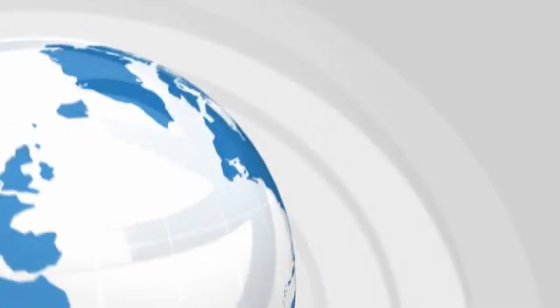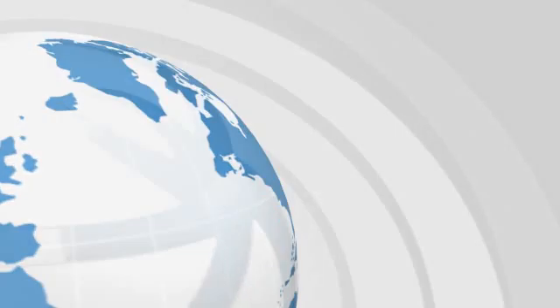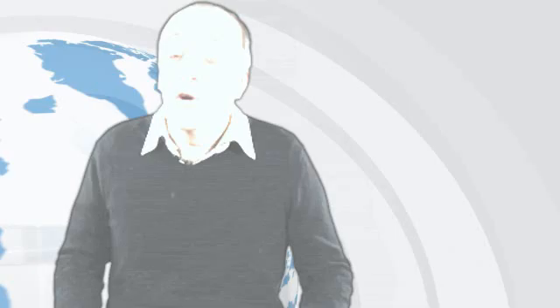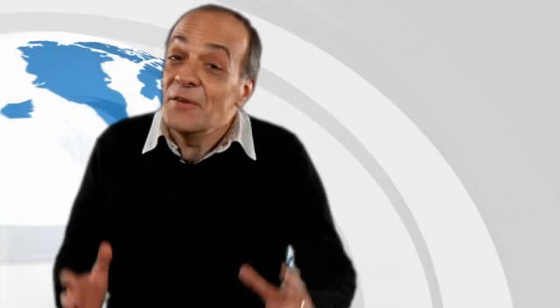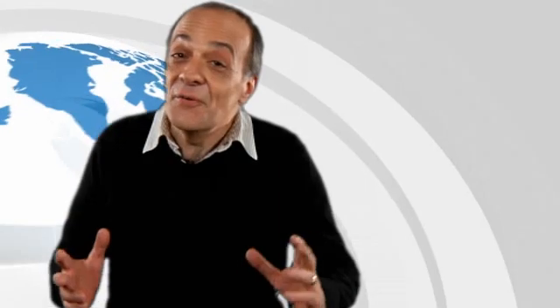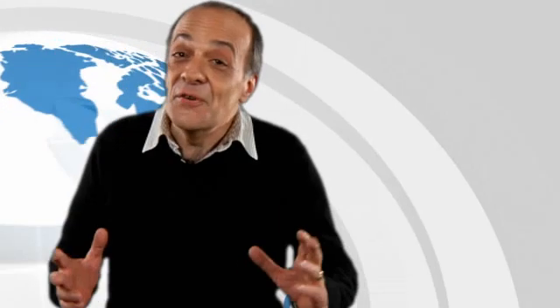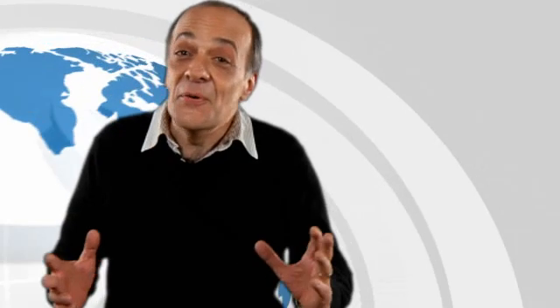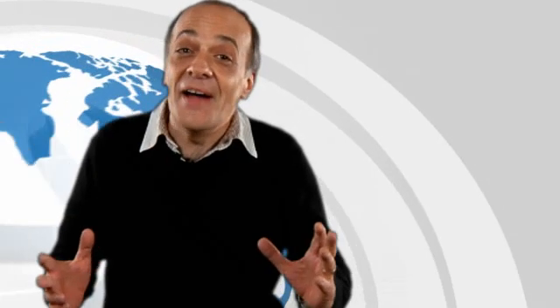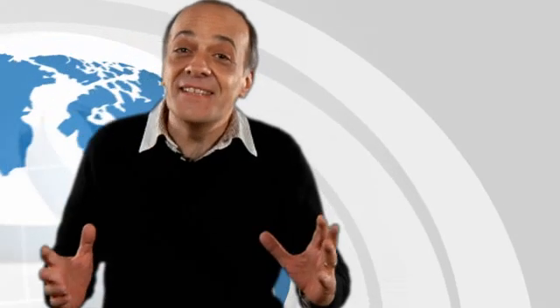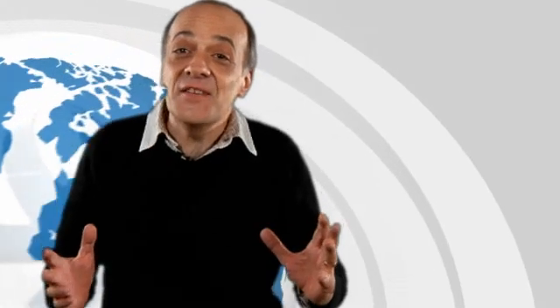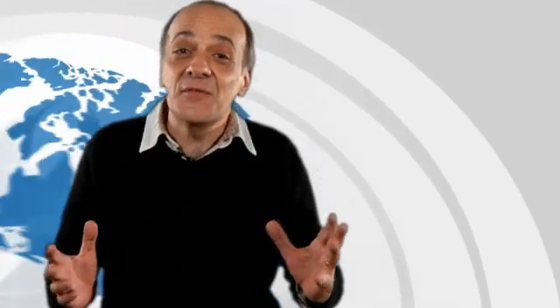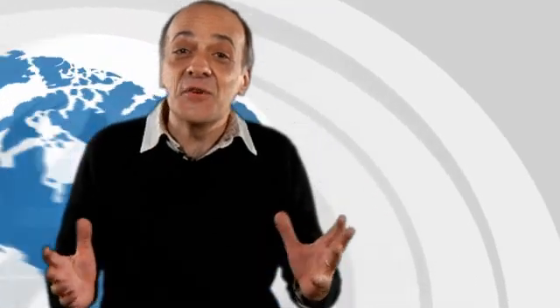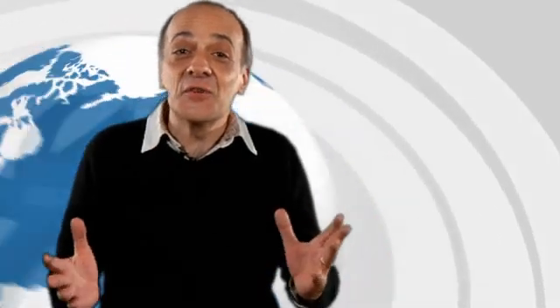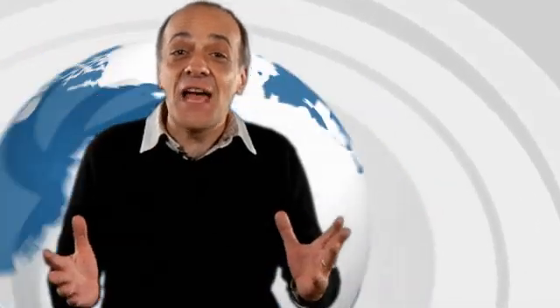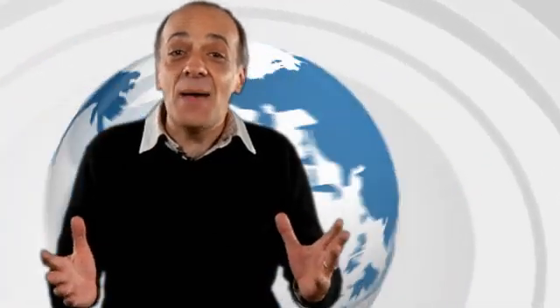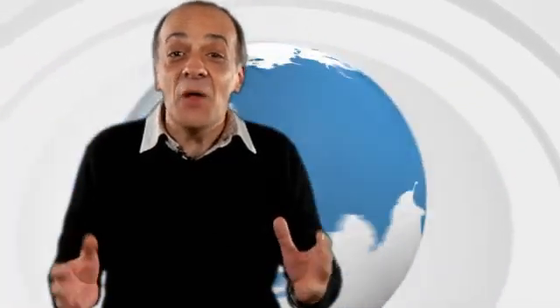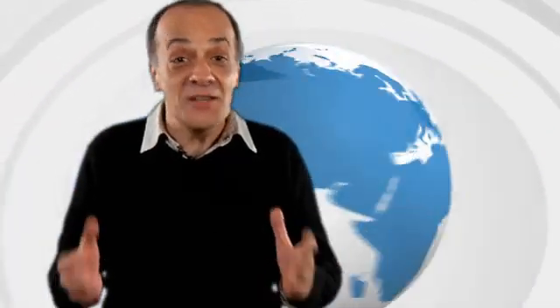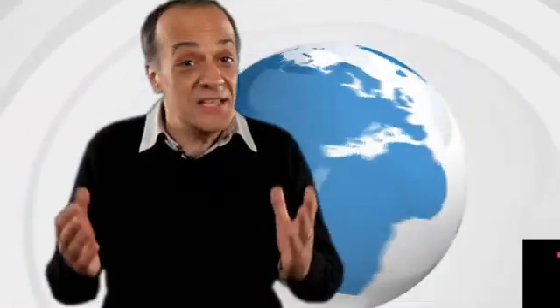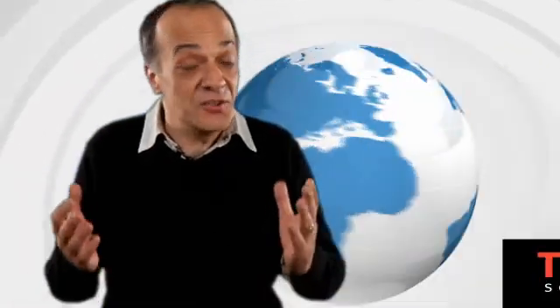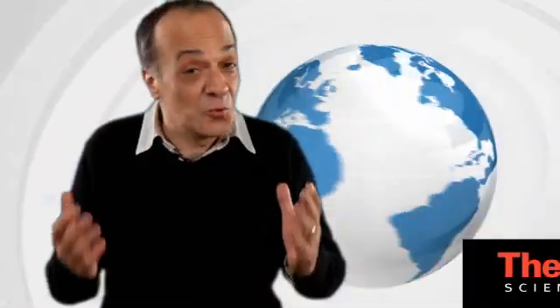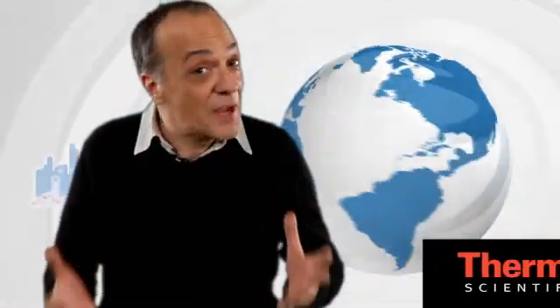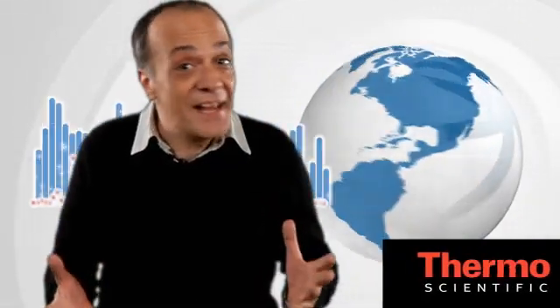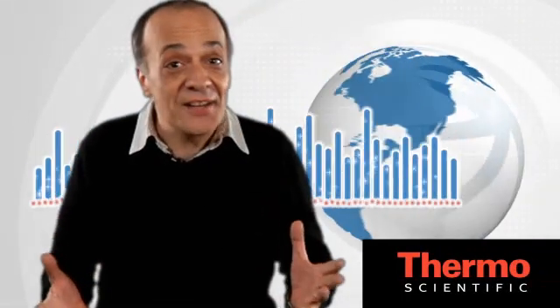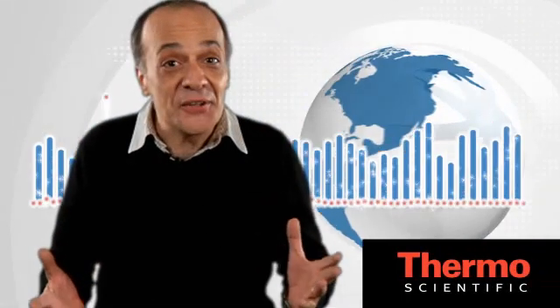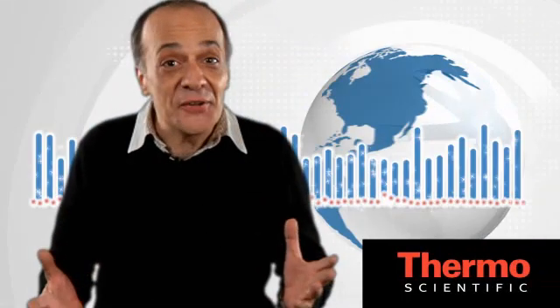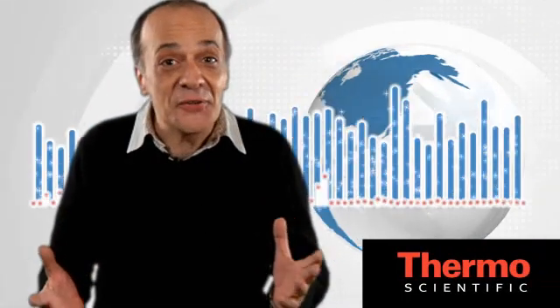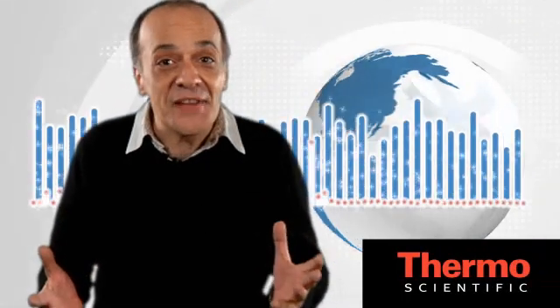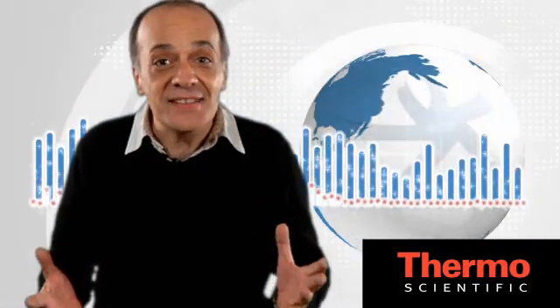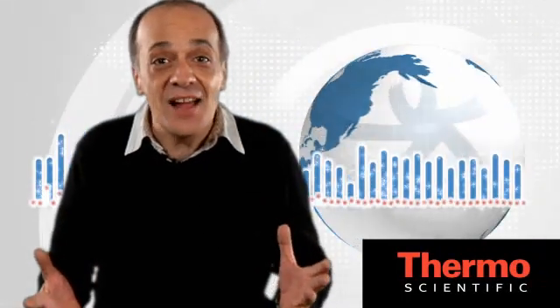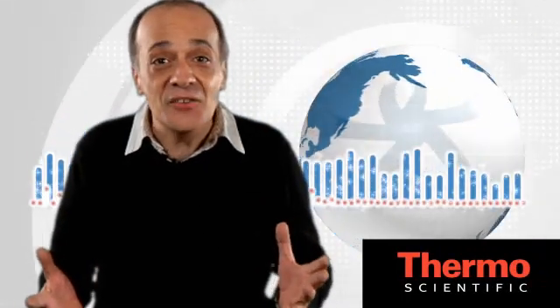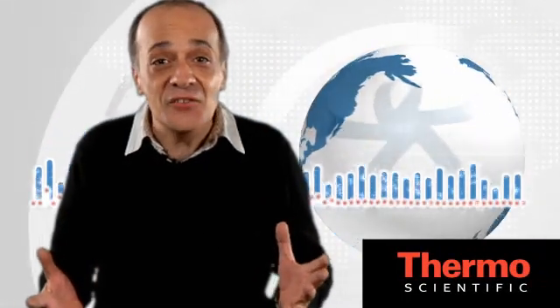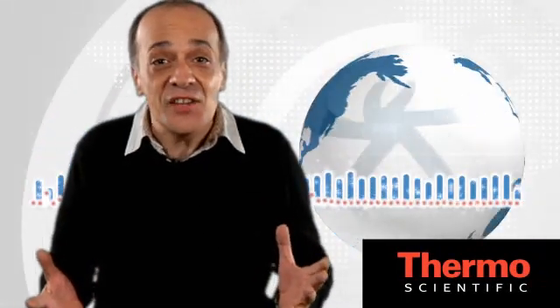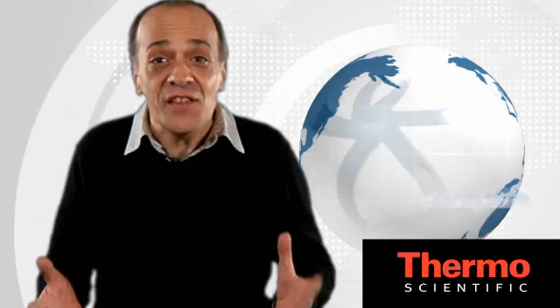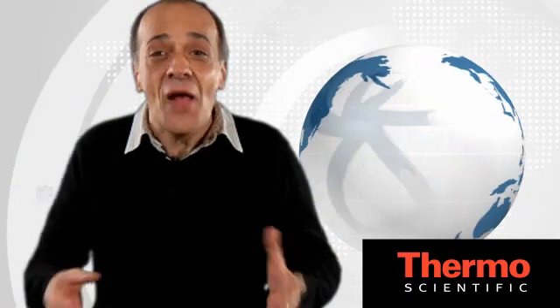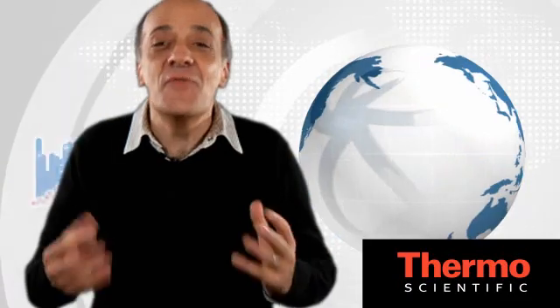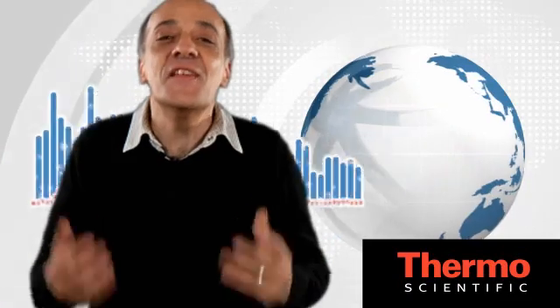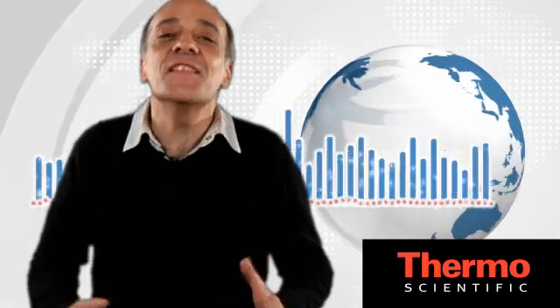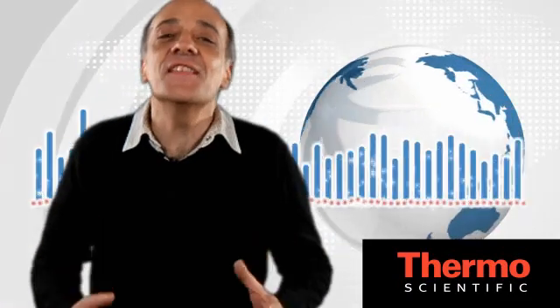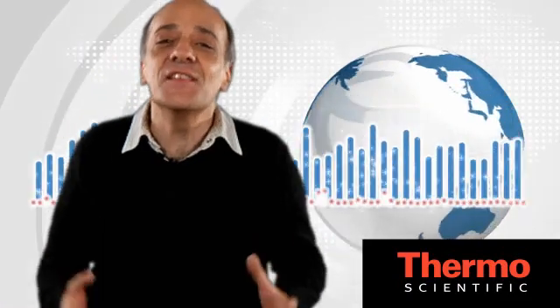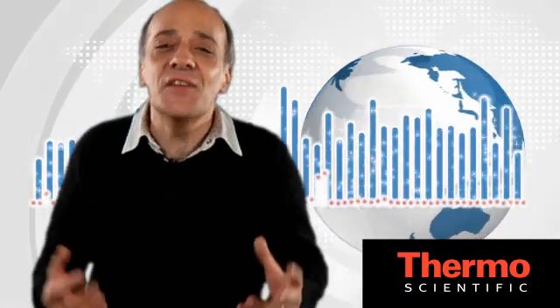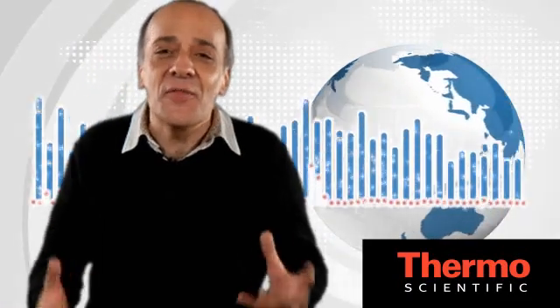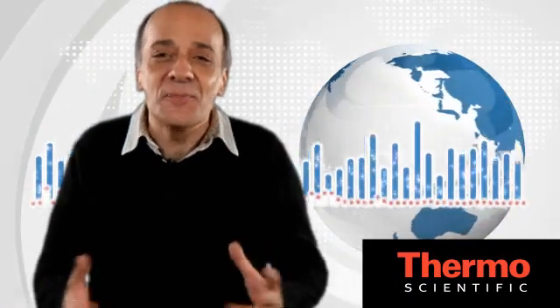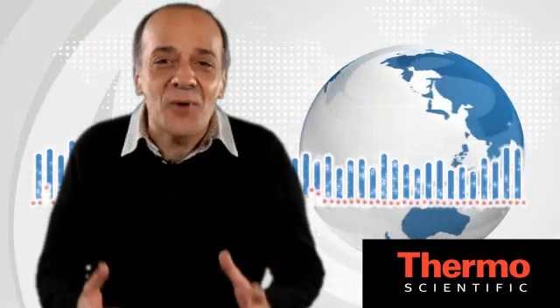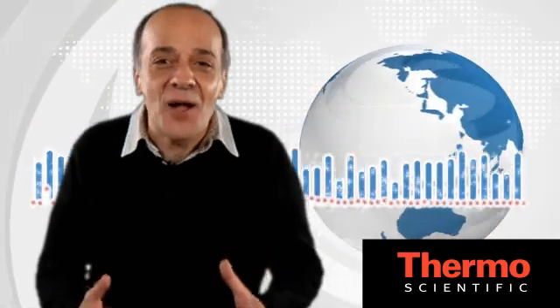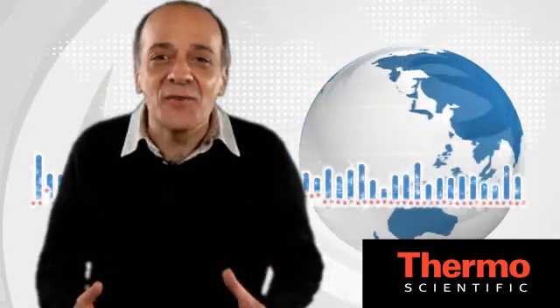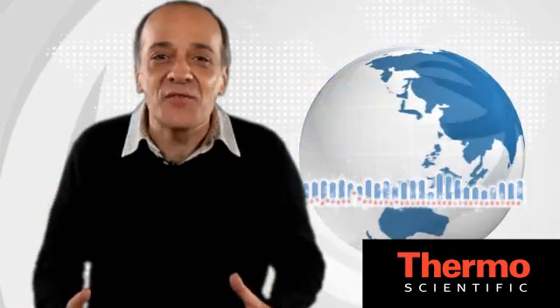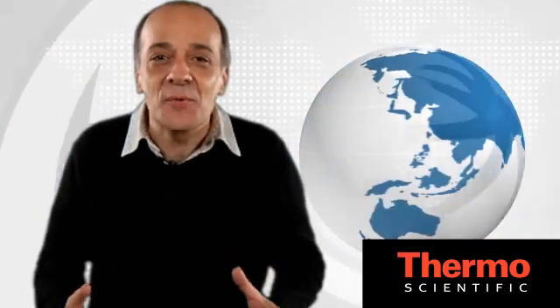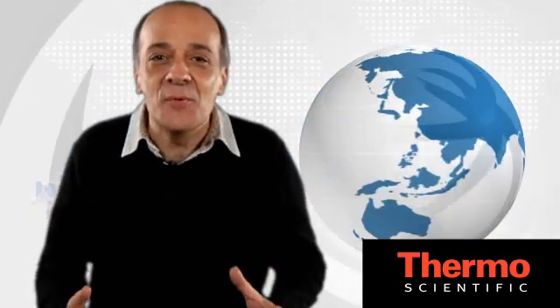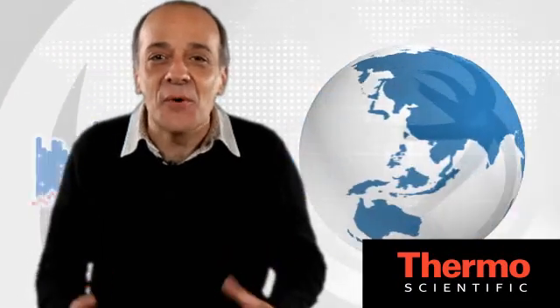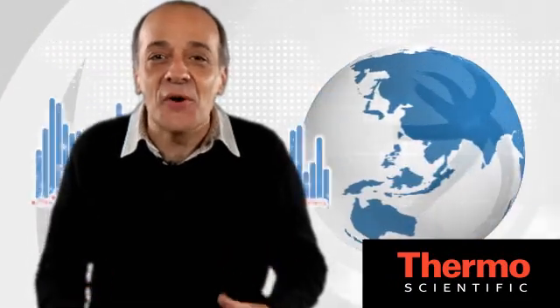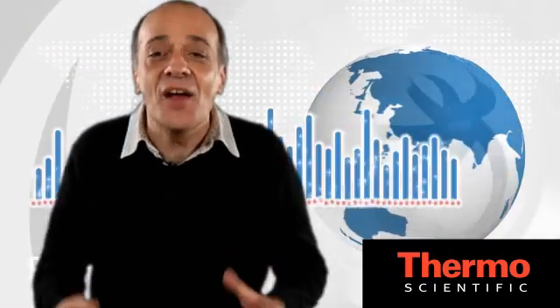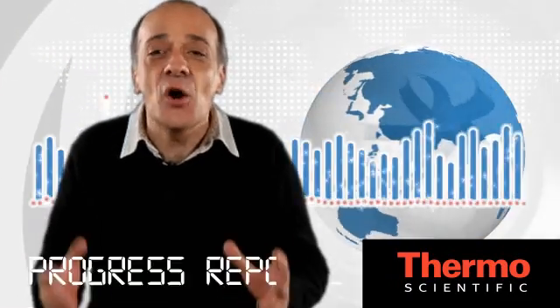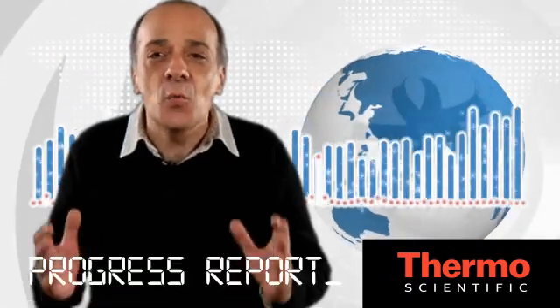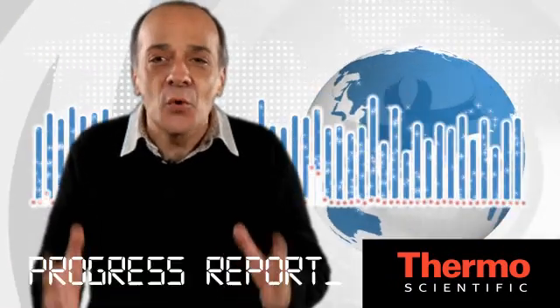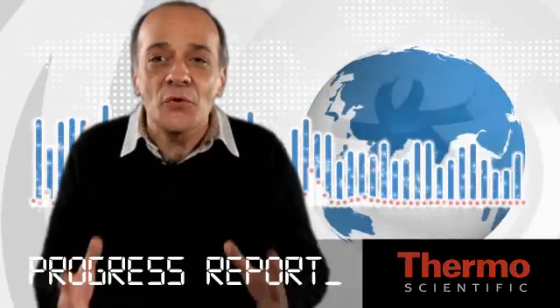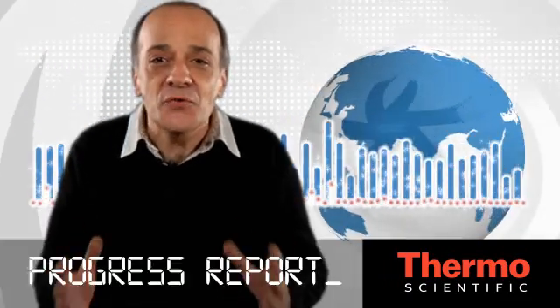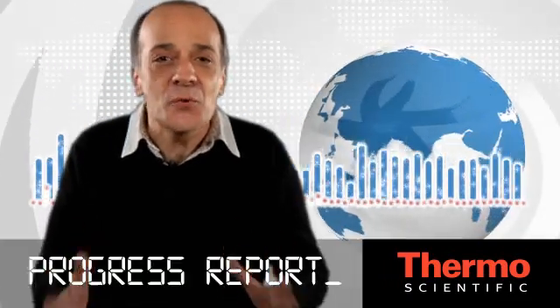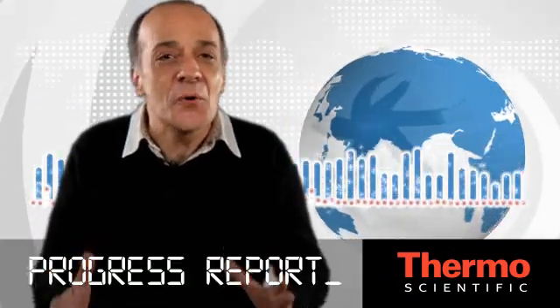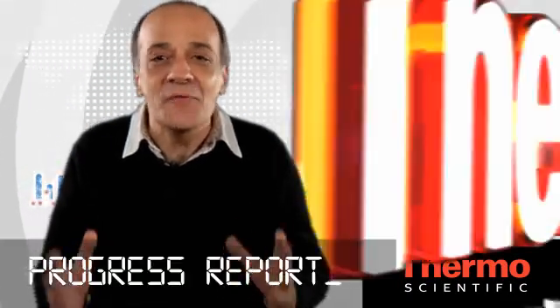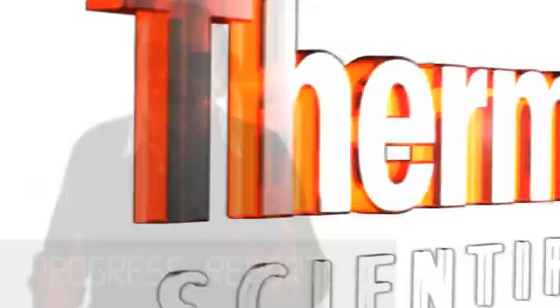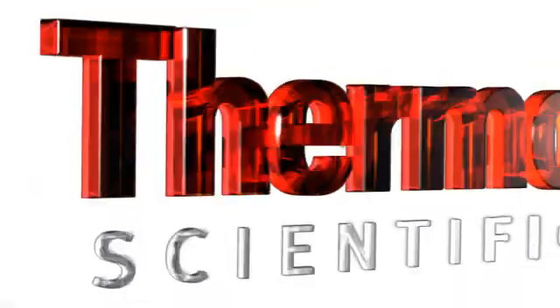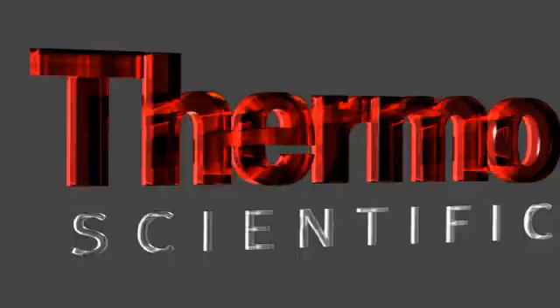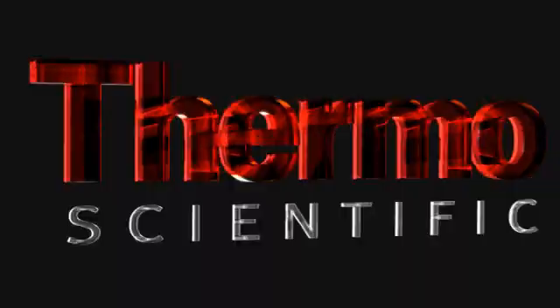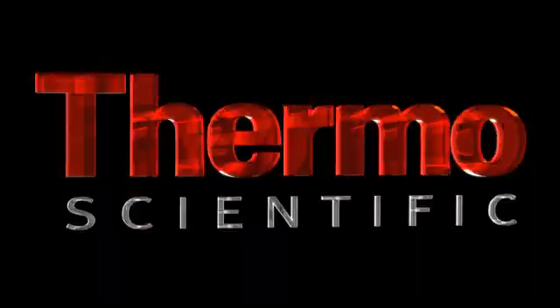Looking for new ideas for your lab? Need great analytical technologies? This is another progress report on our world tour of innovation.